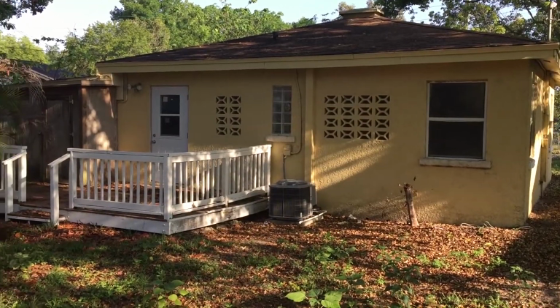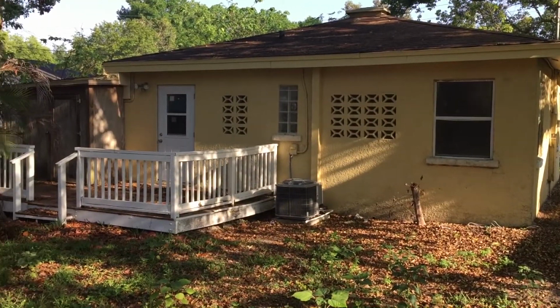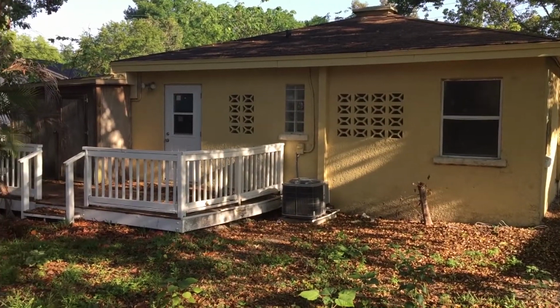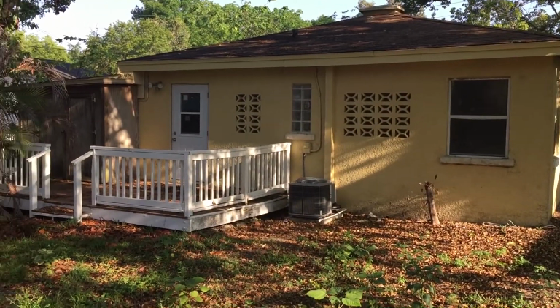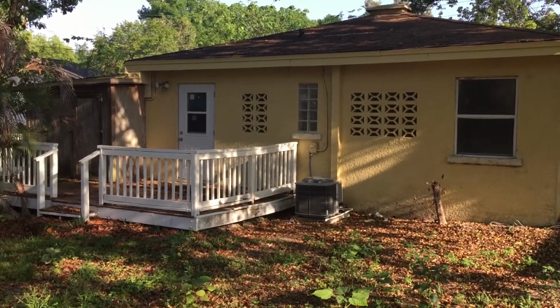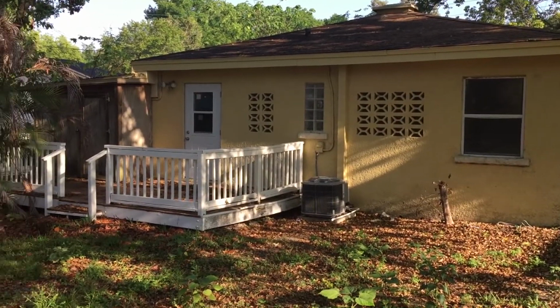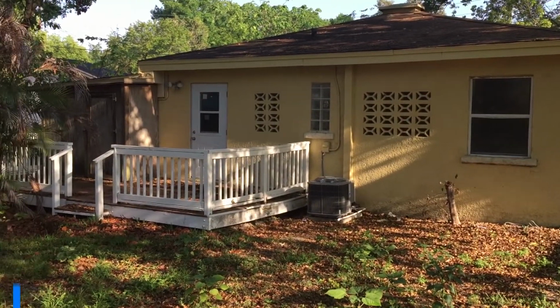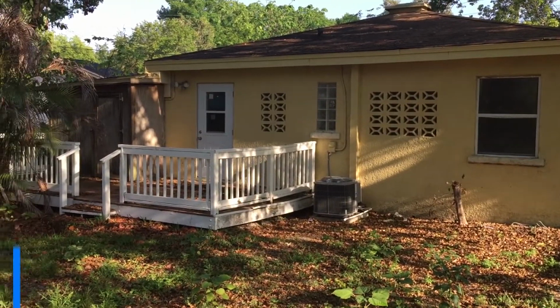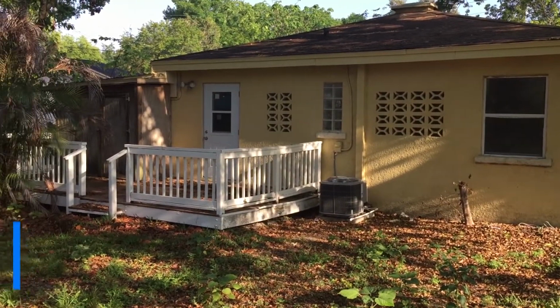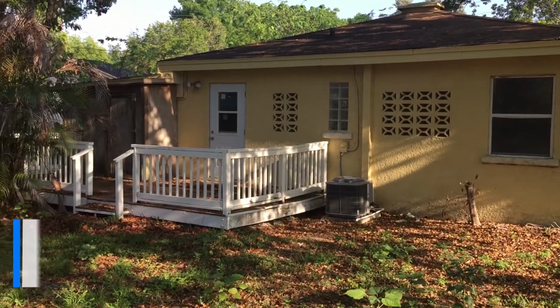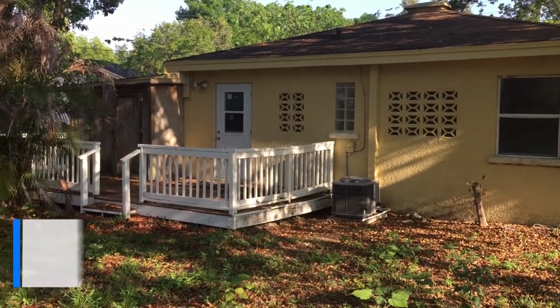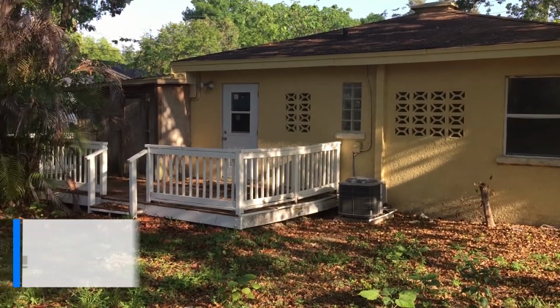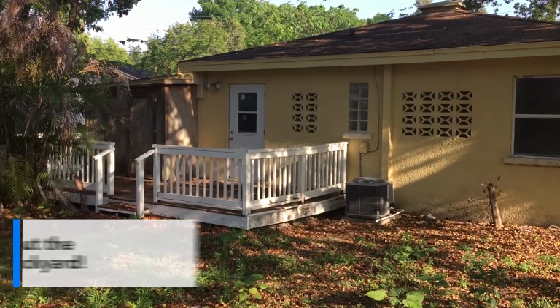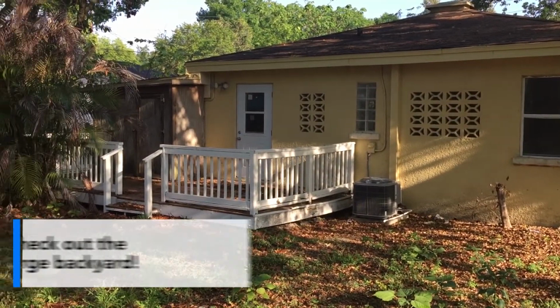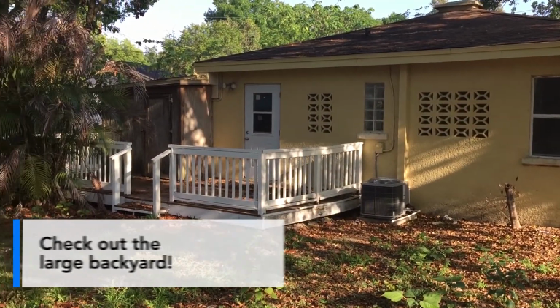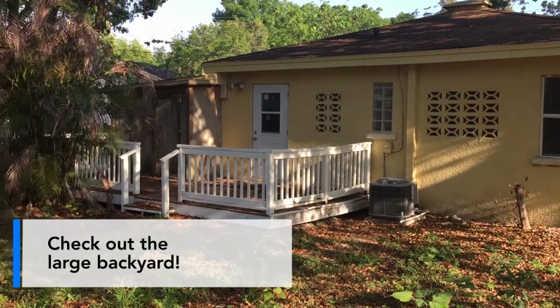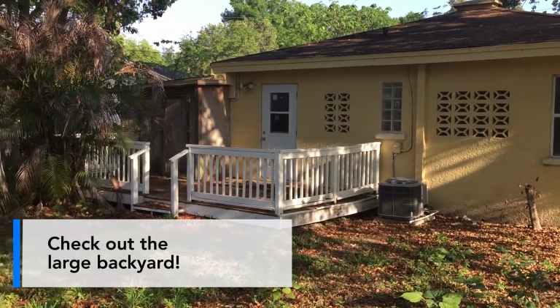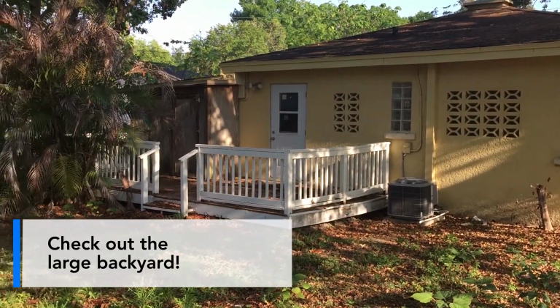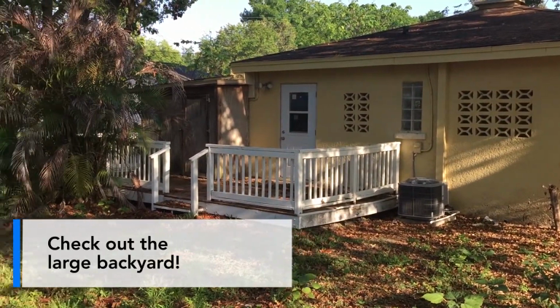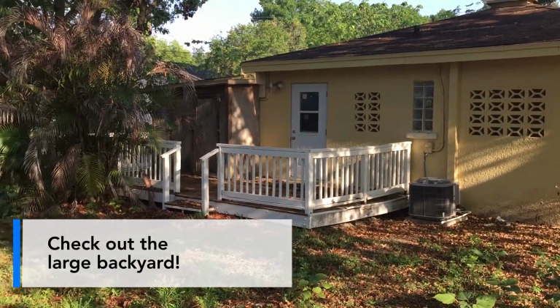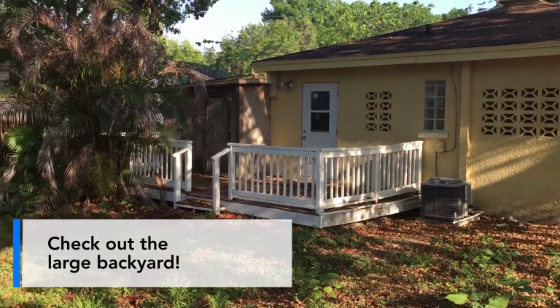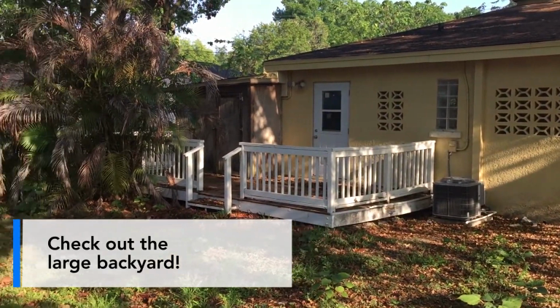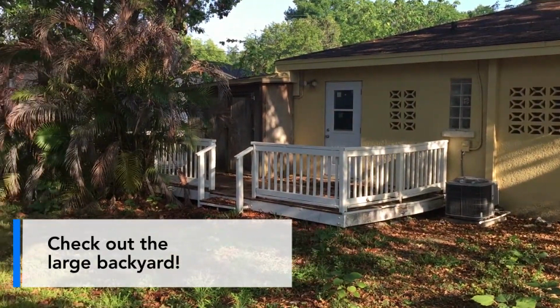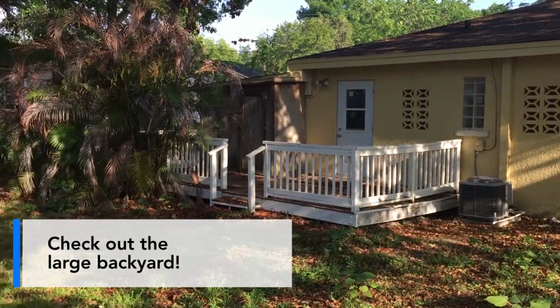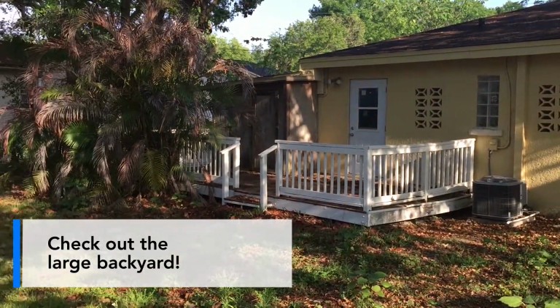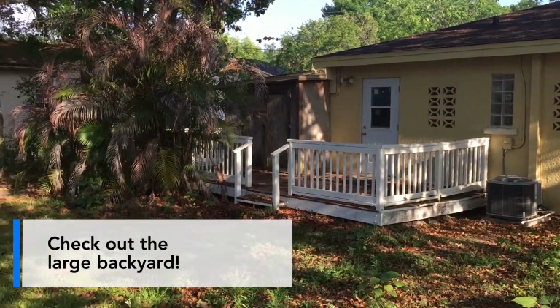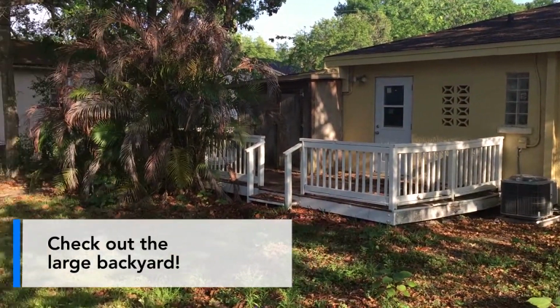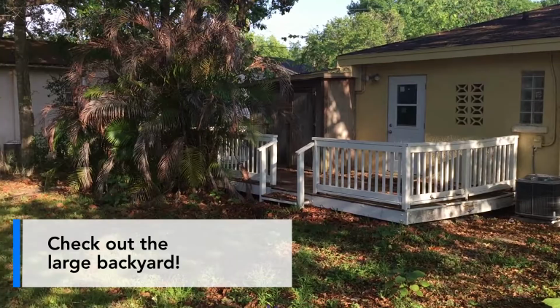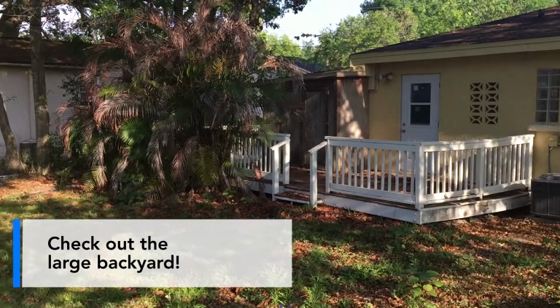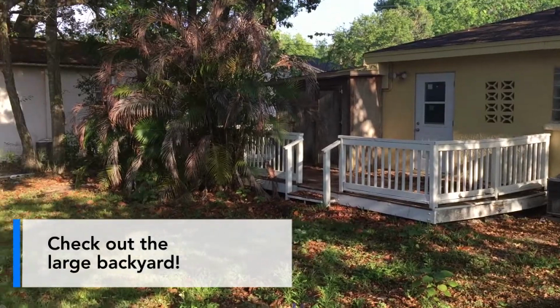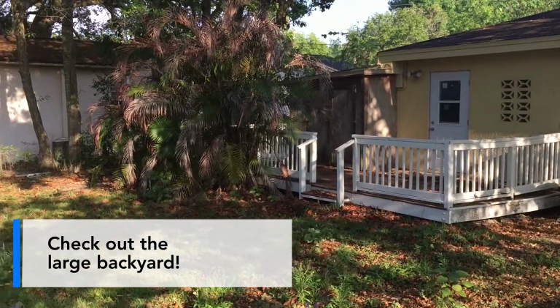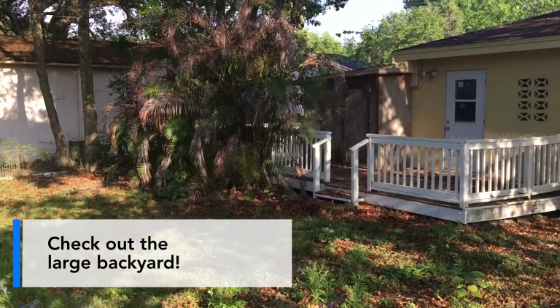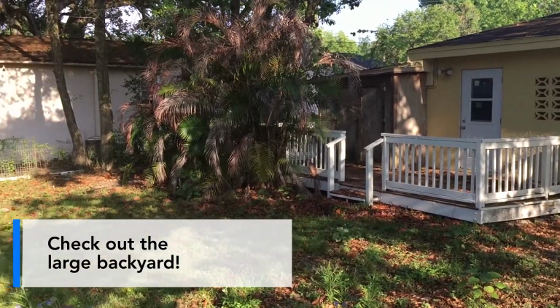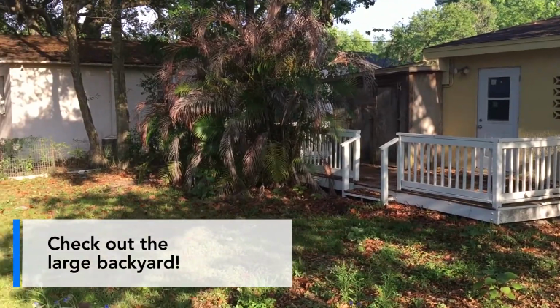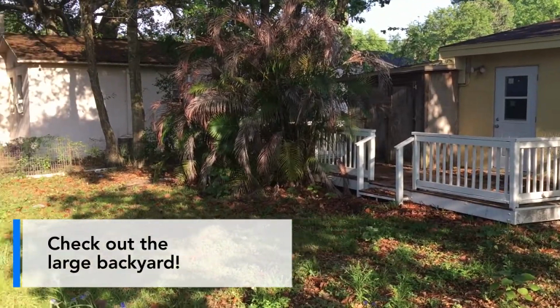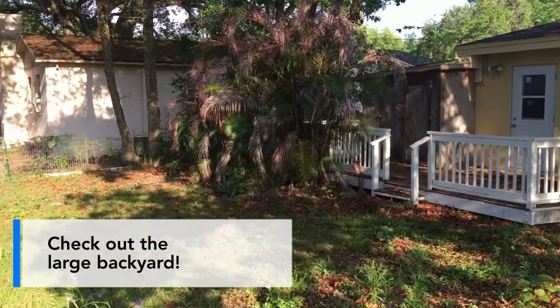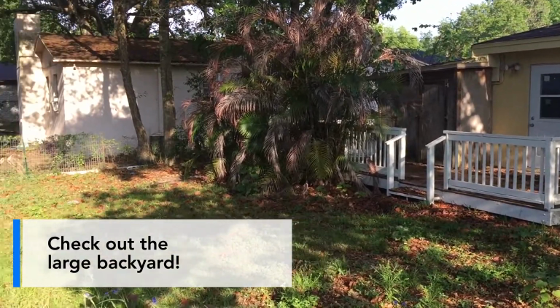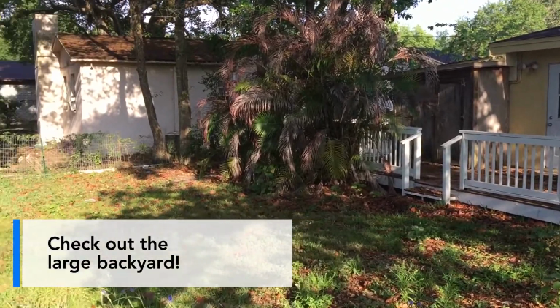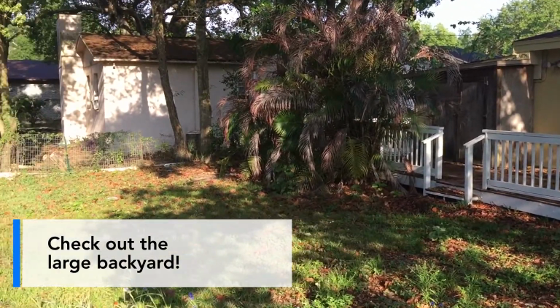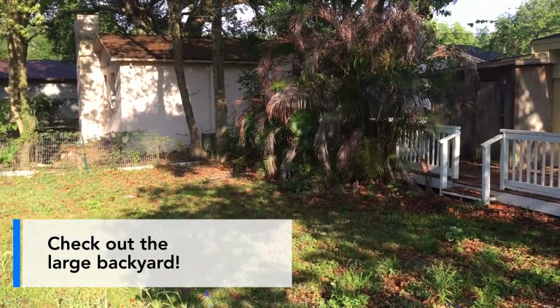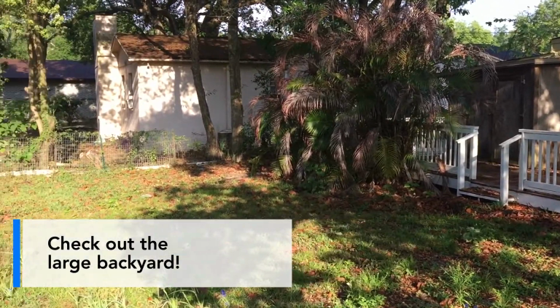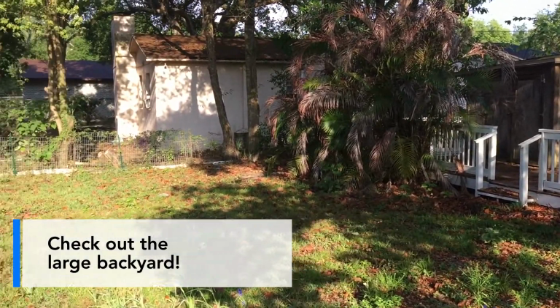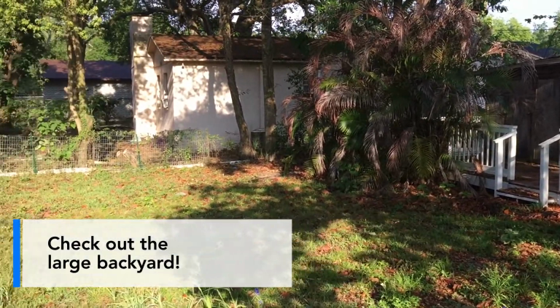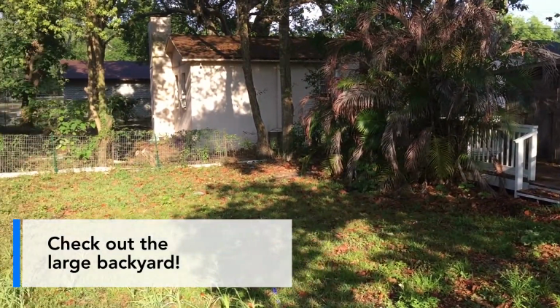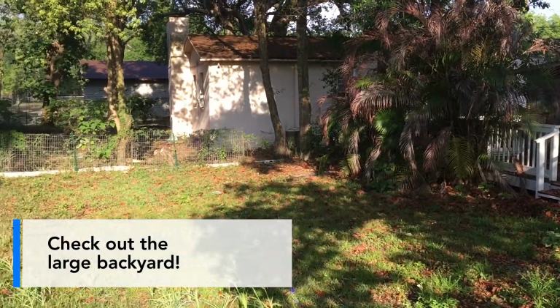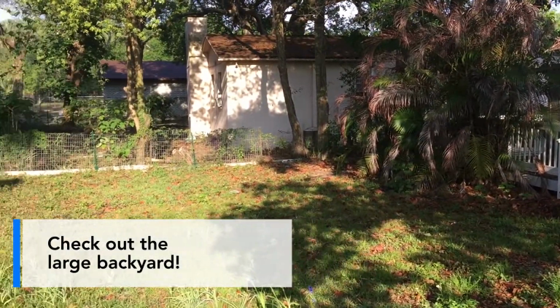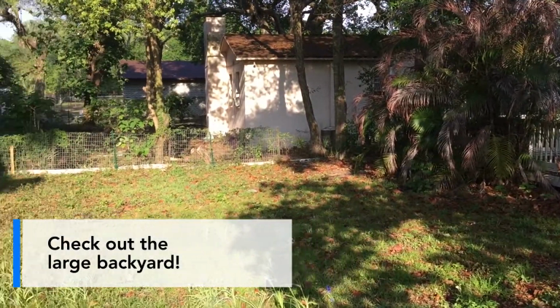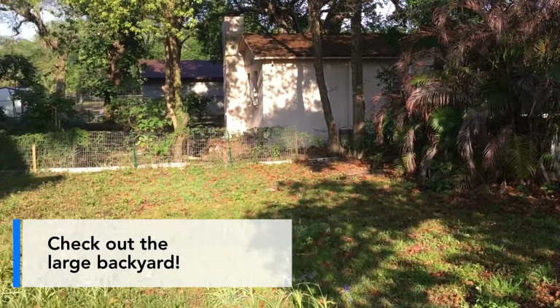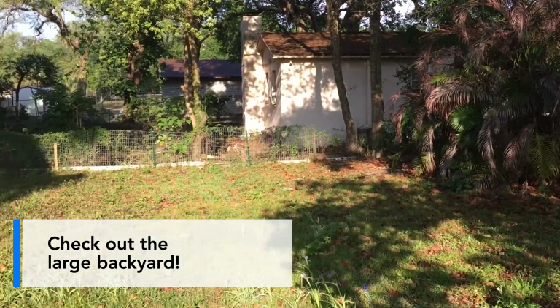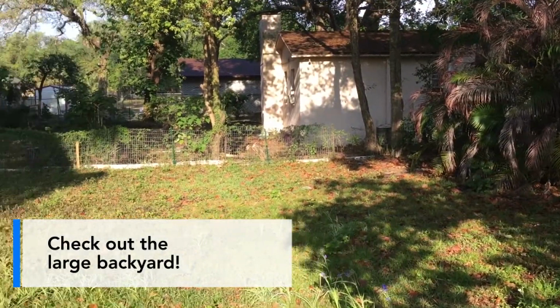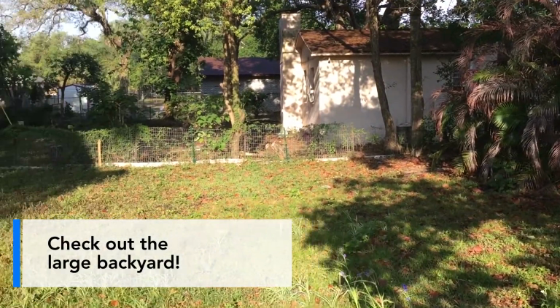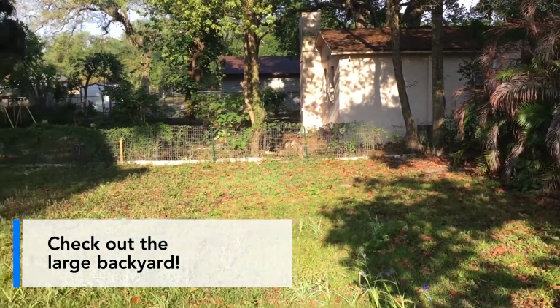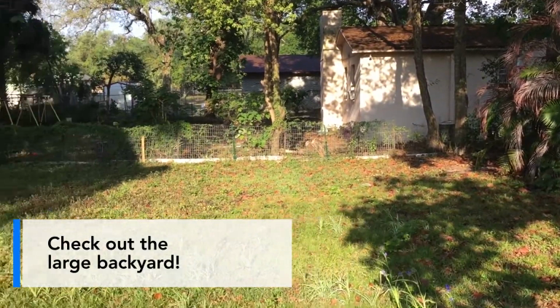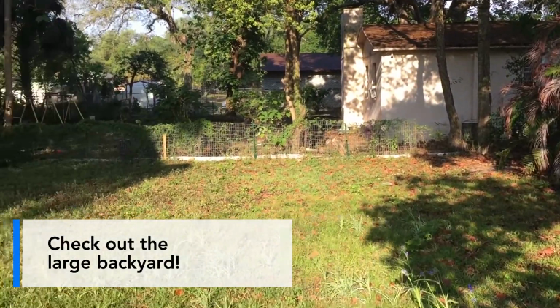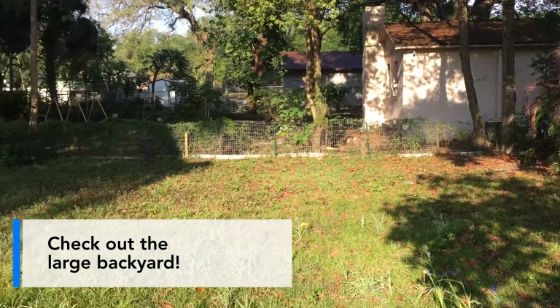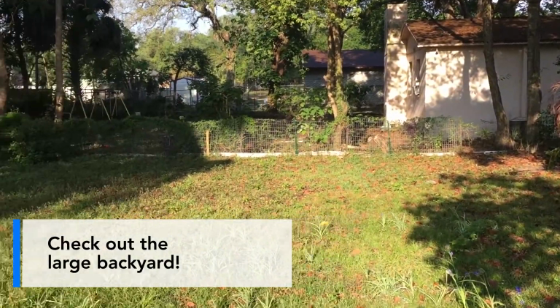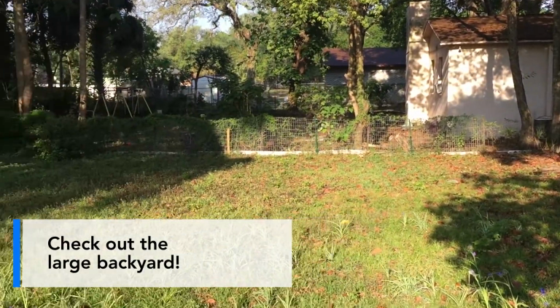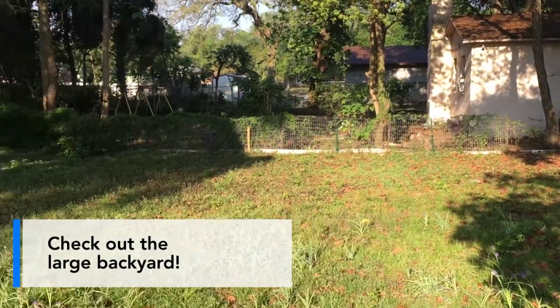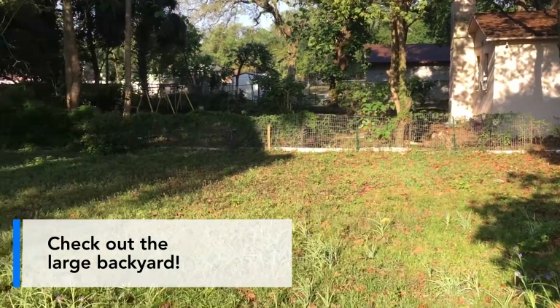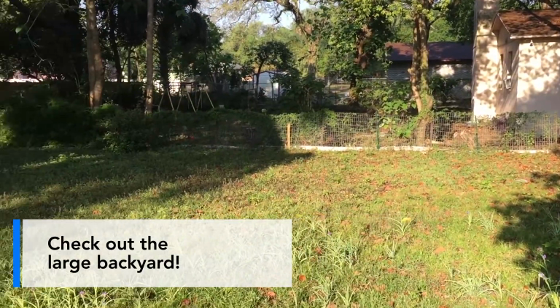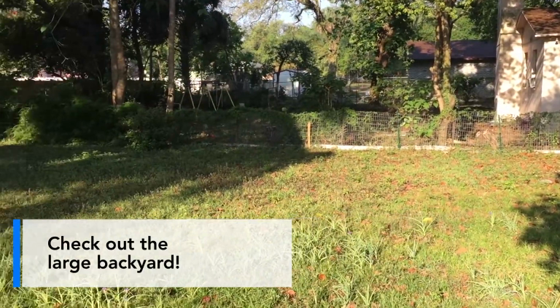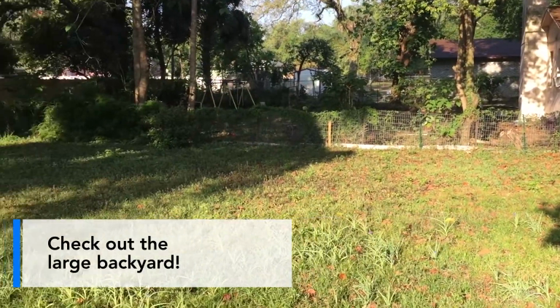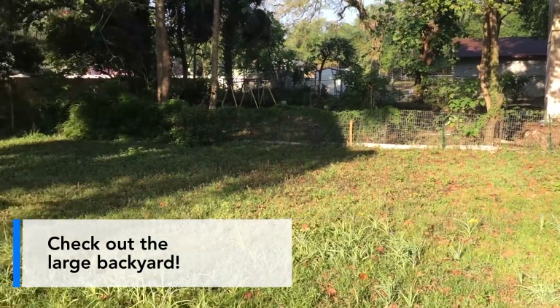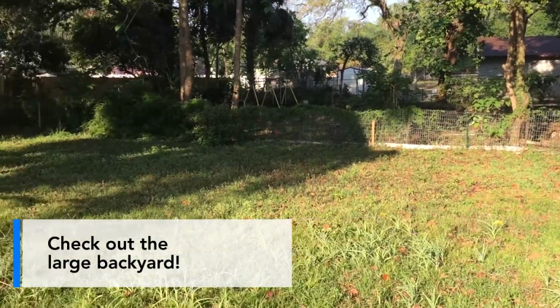As you can see, it has a great patio and laundry hookups, as well as a huge backyard.